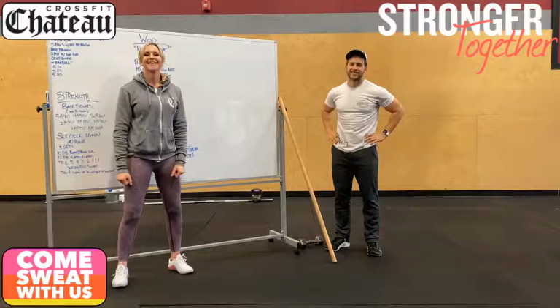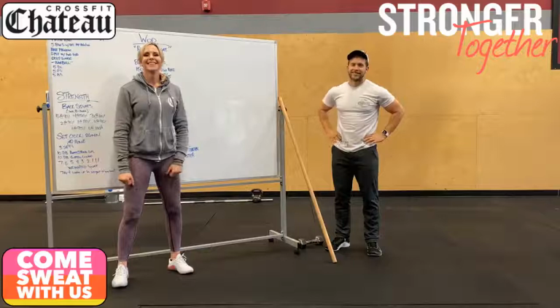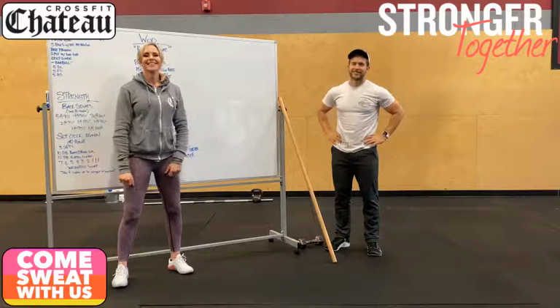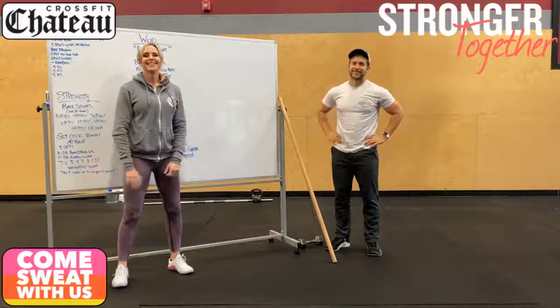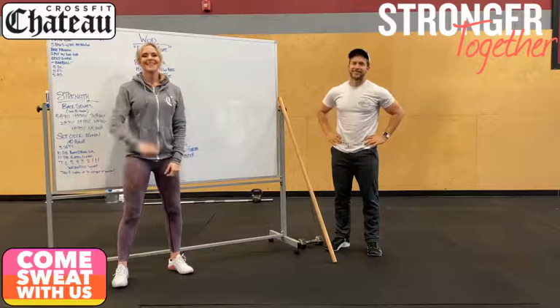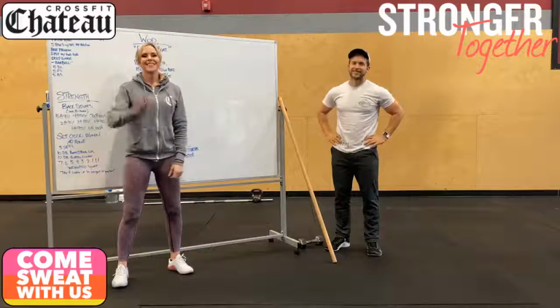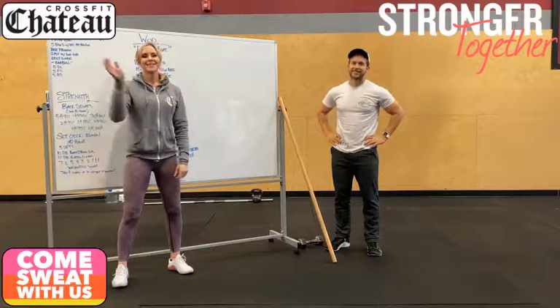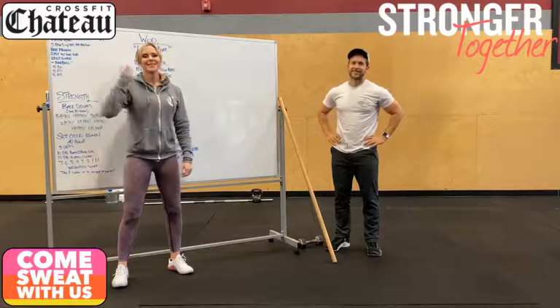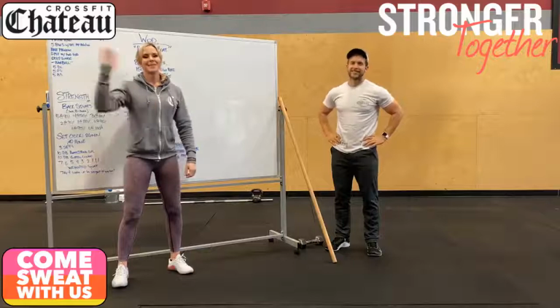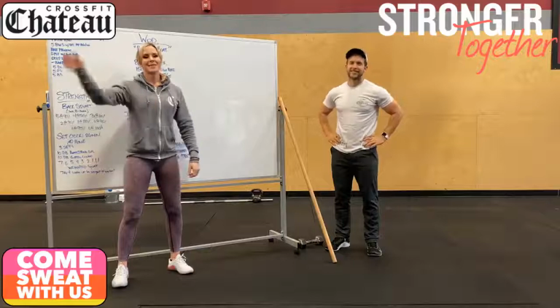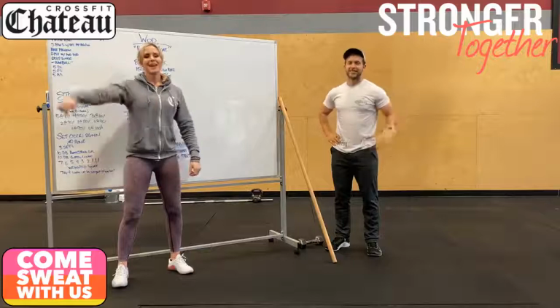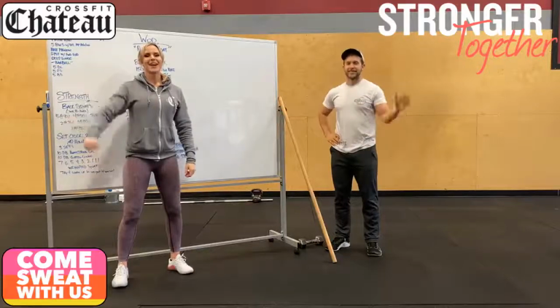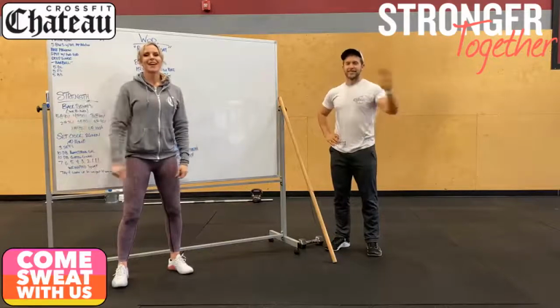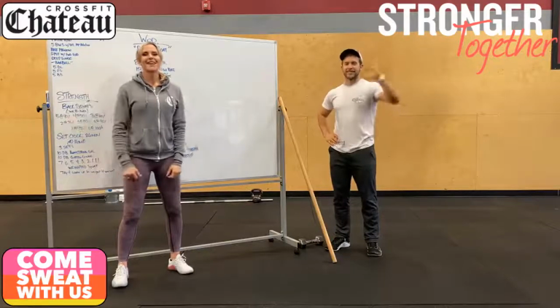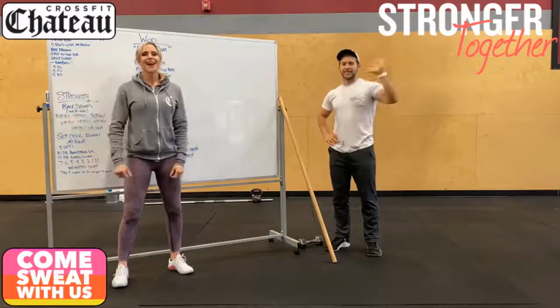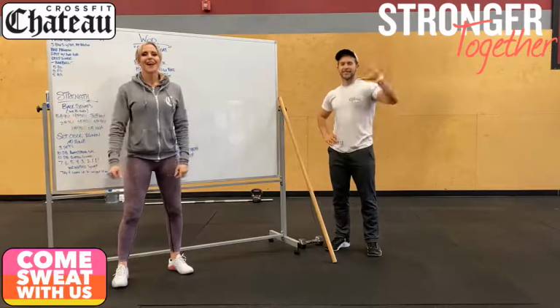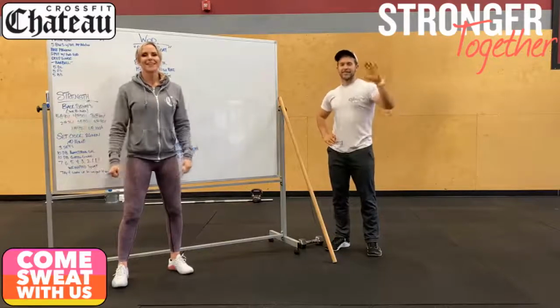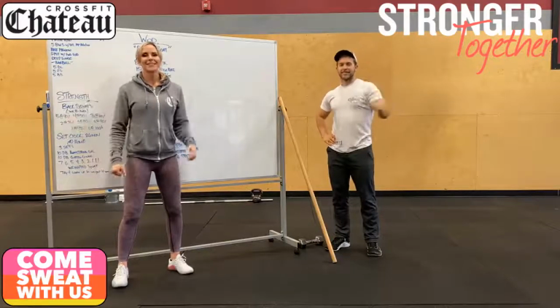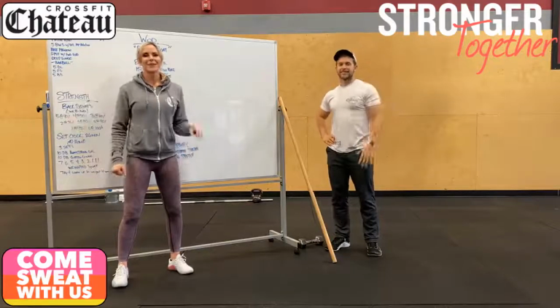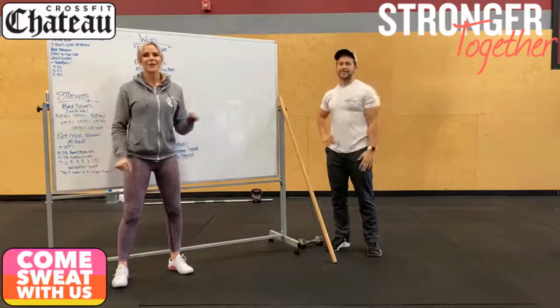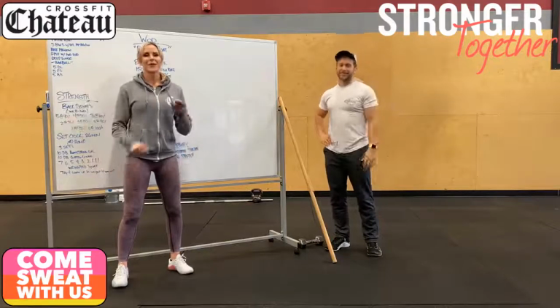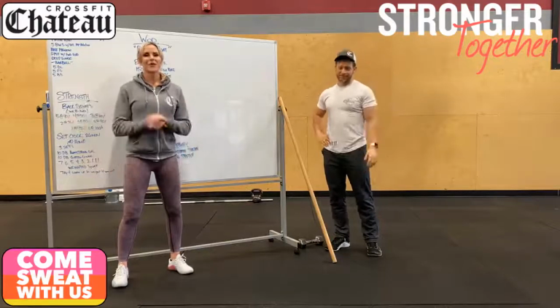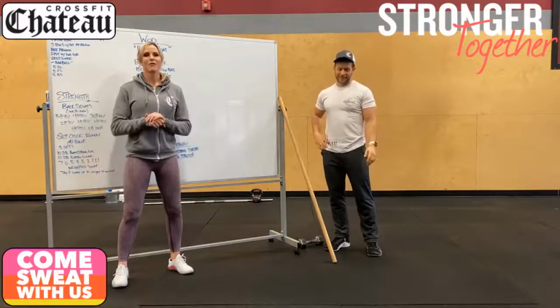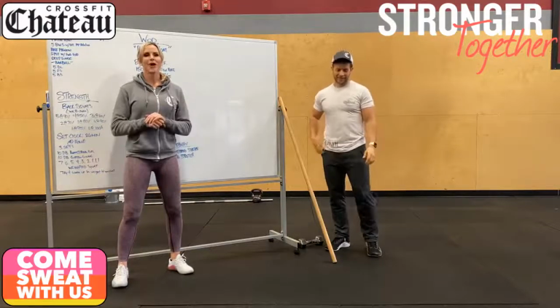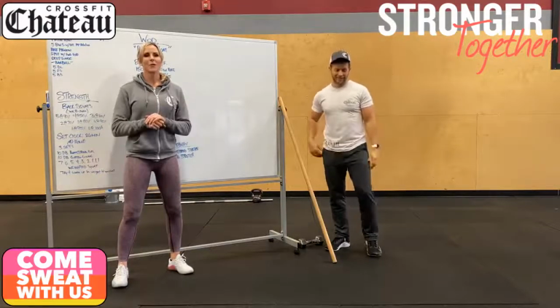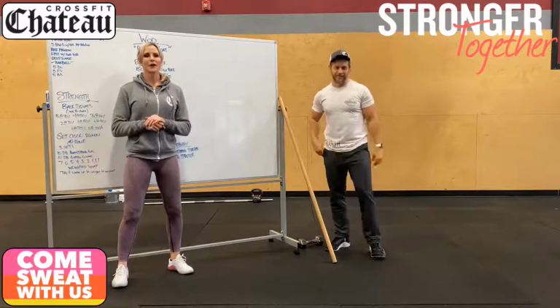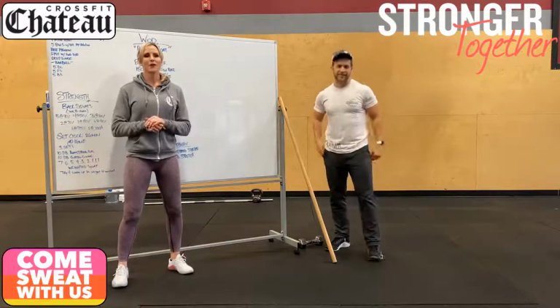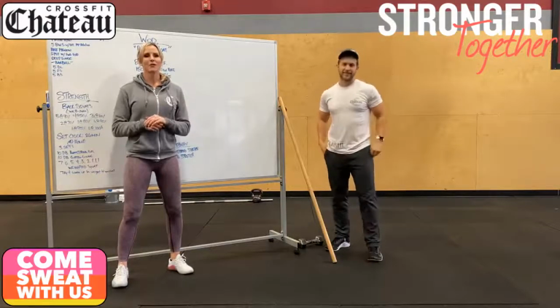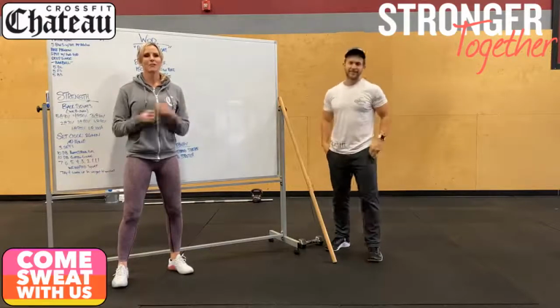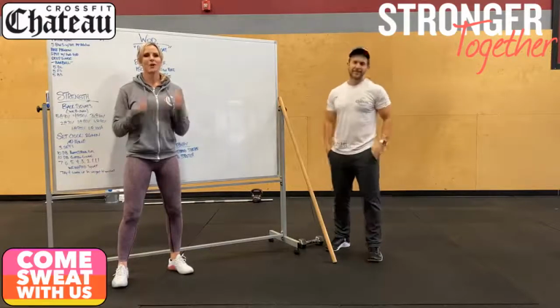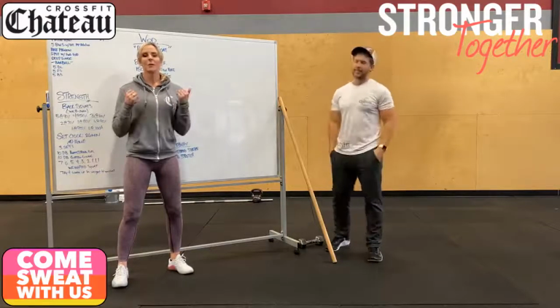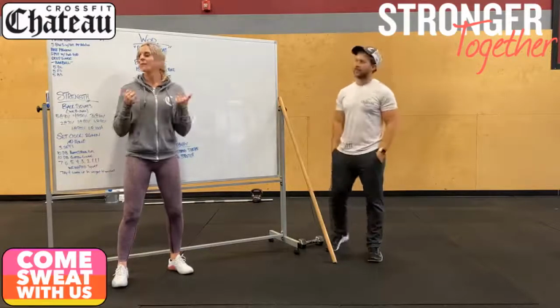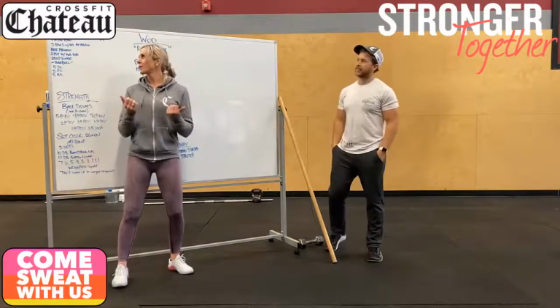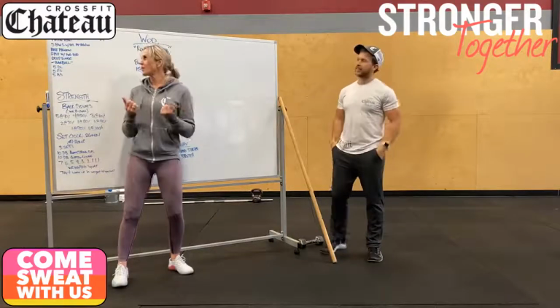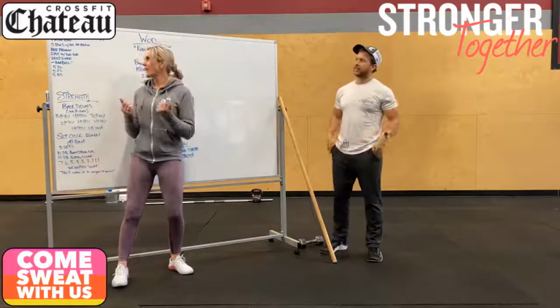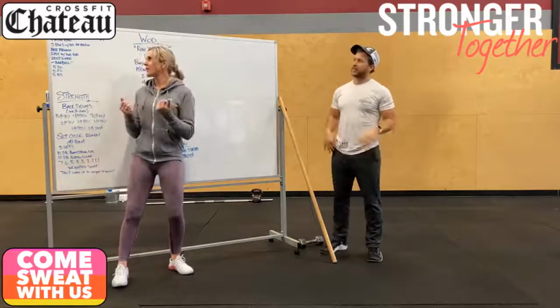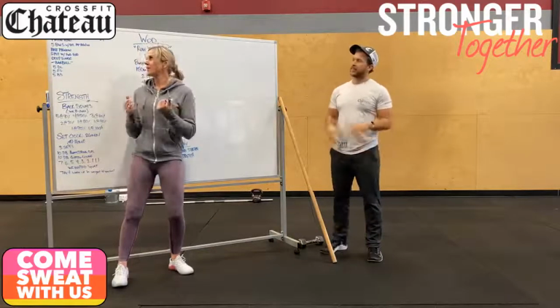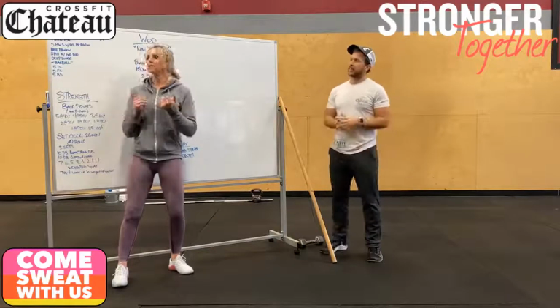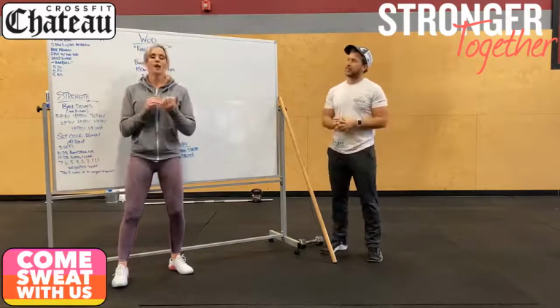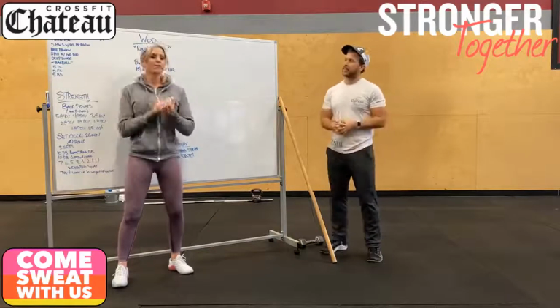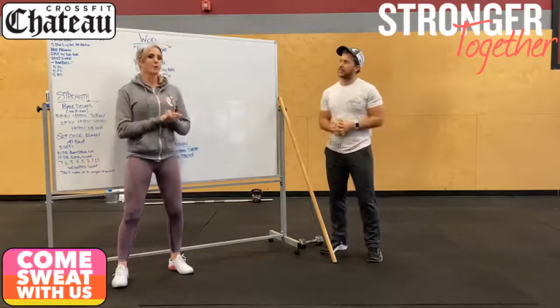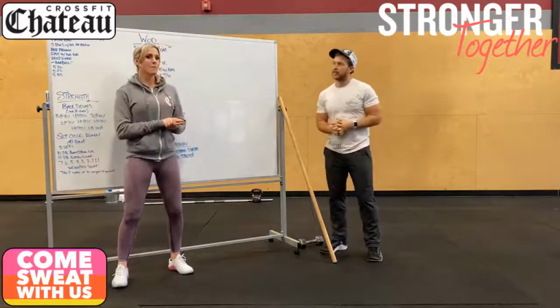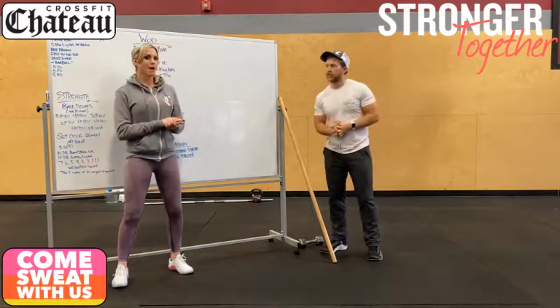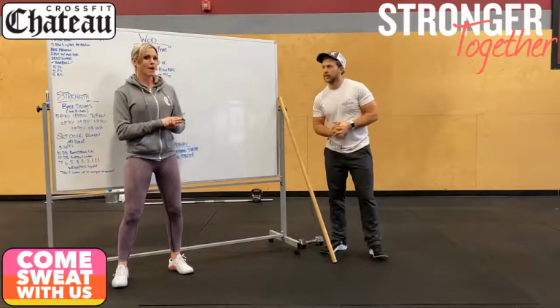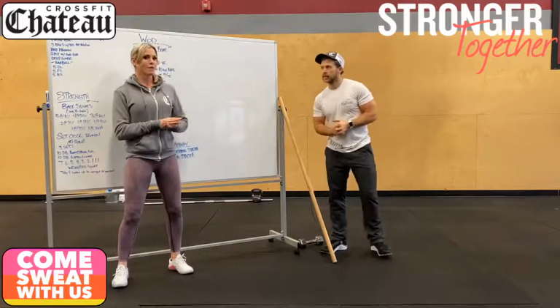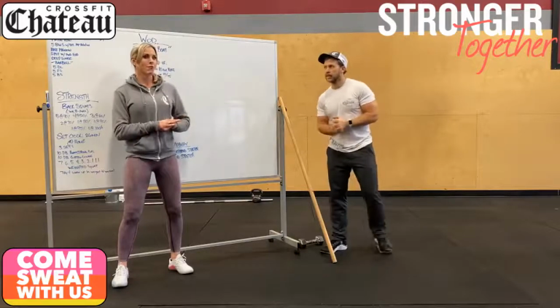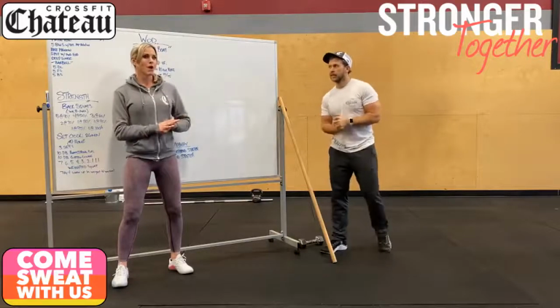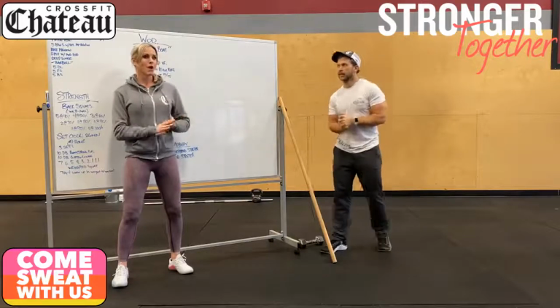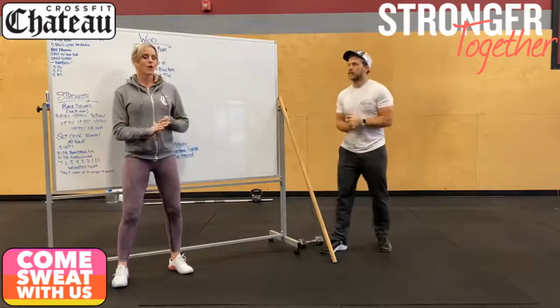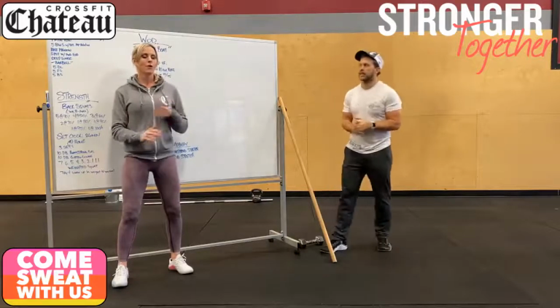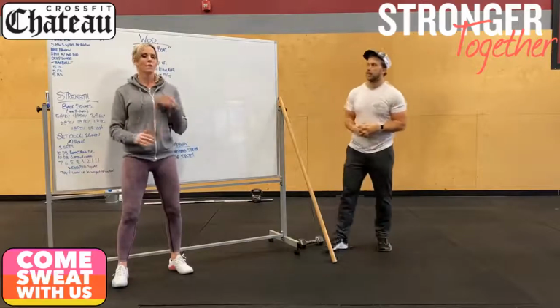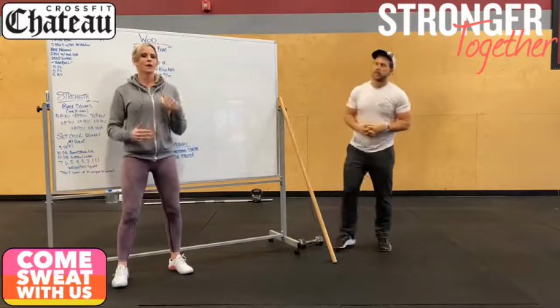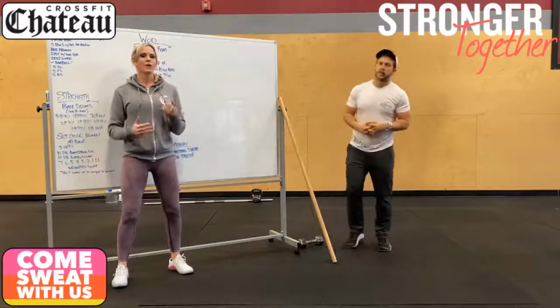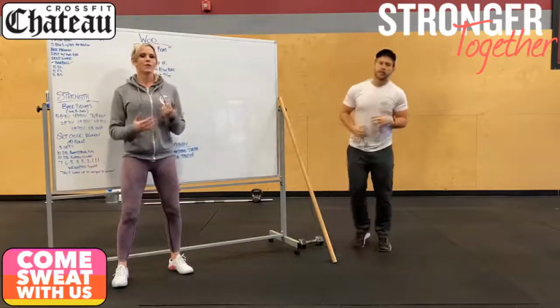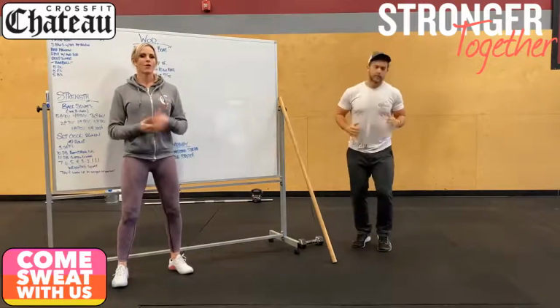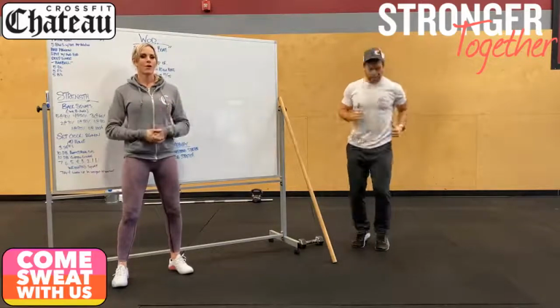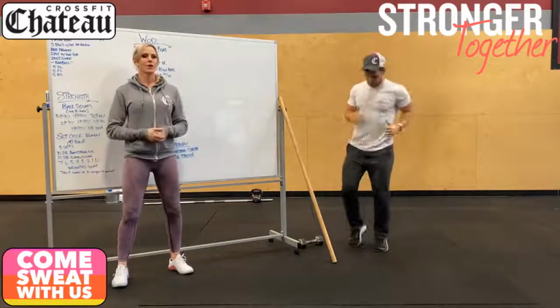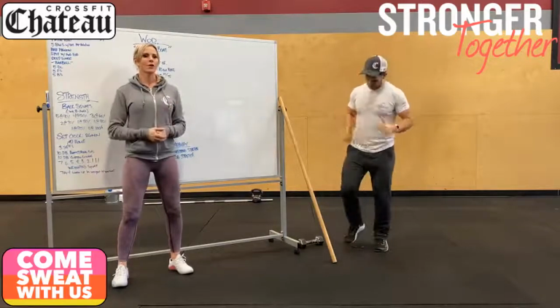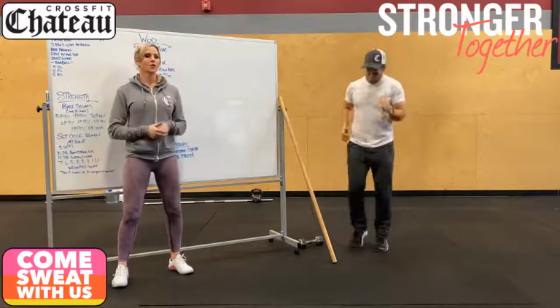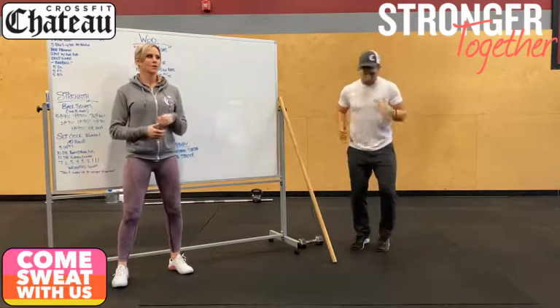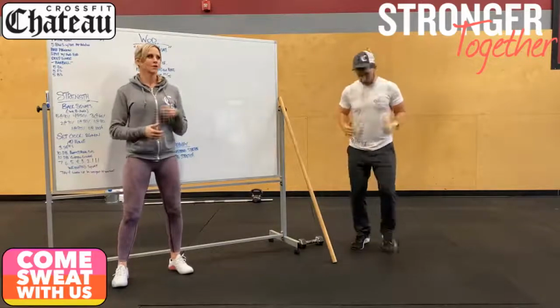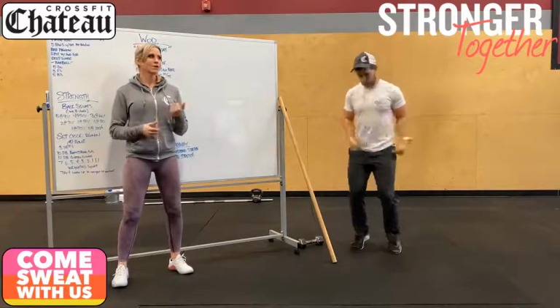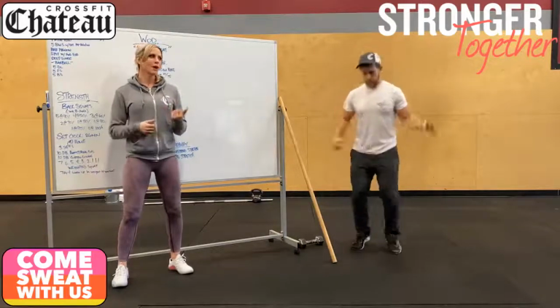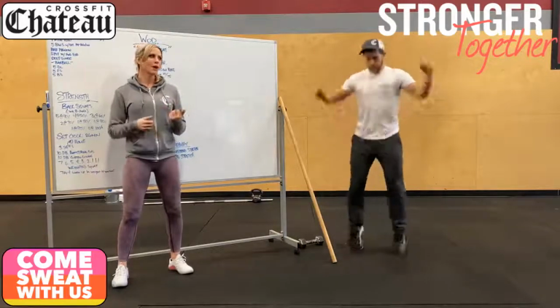What's up team? Carrie and Alex here going over our workout for tomorrow. We're going to have you guys start off with a minute of row or a minute of cardio, your choice.